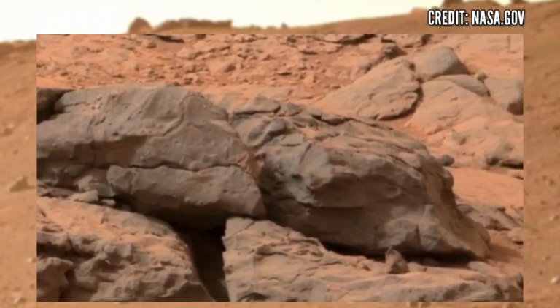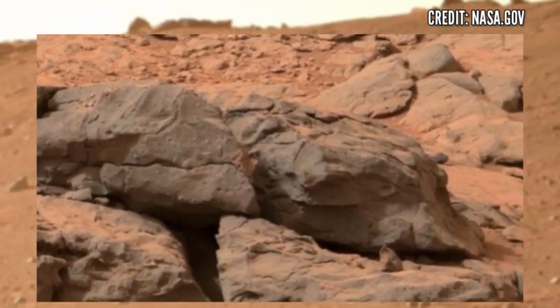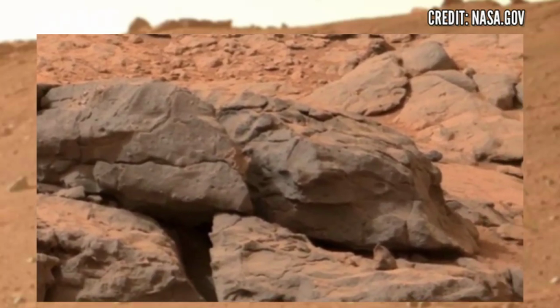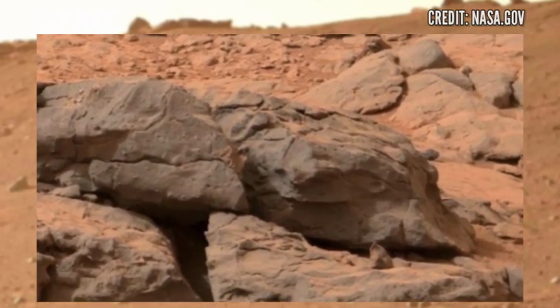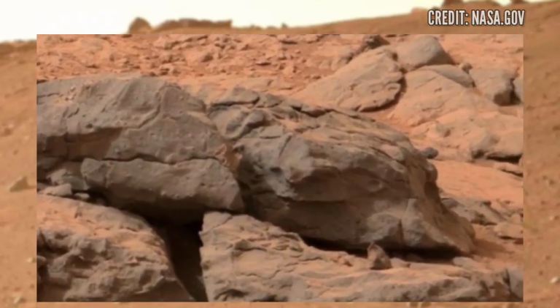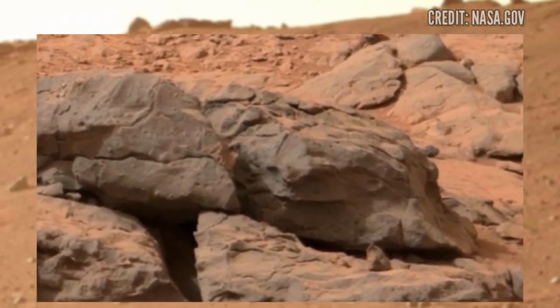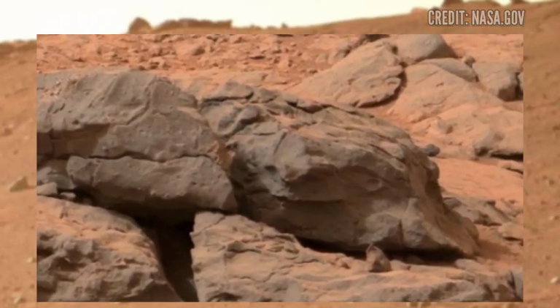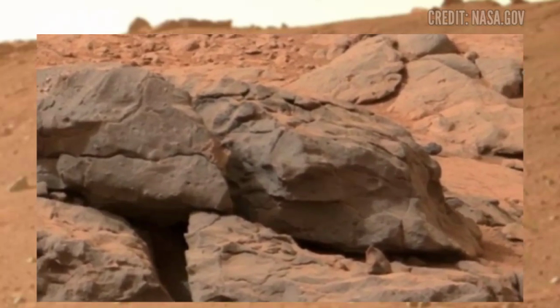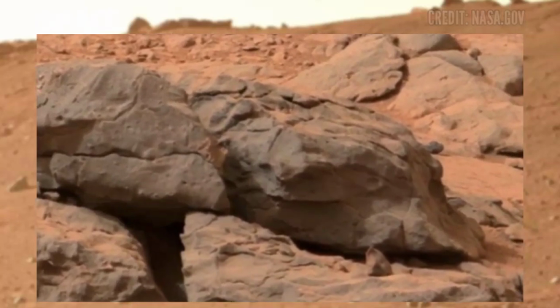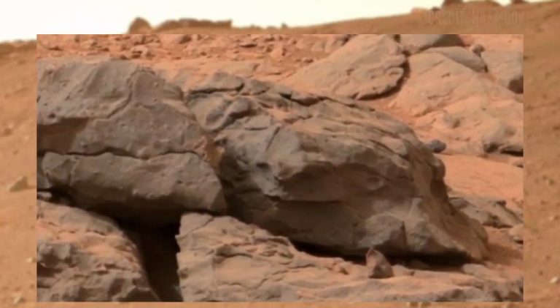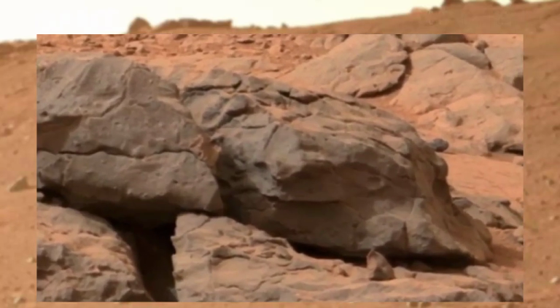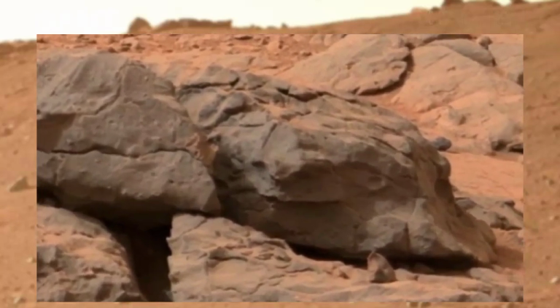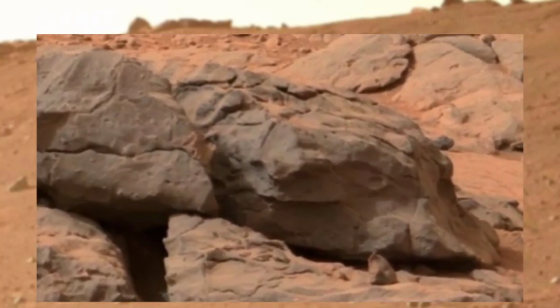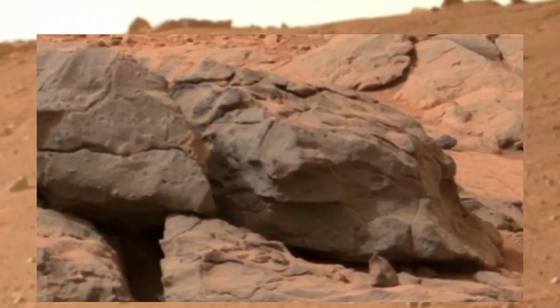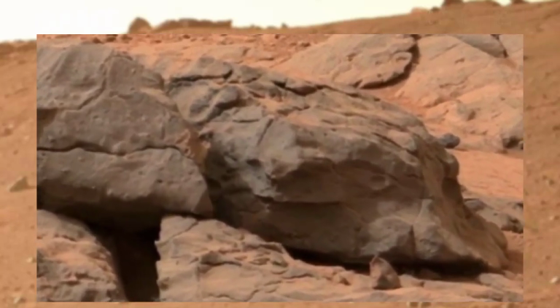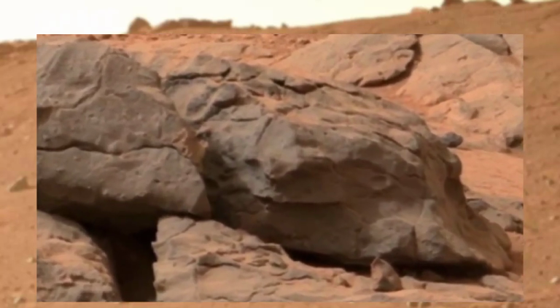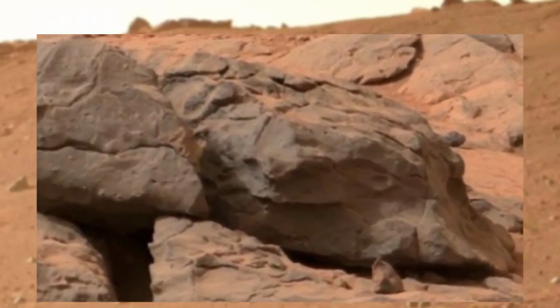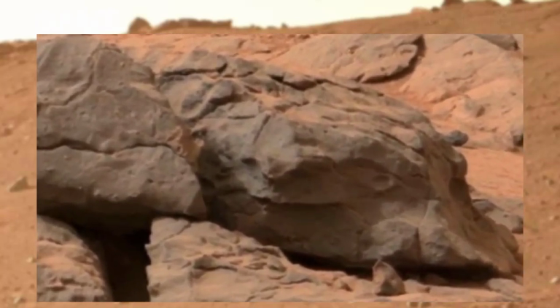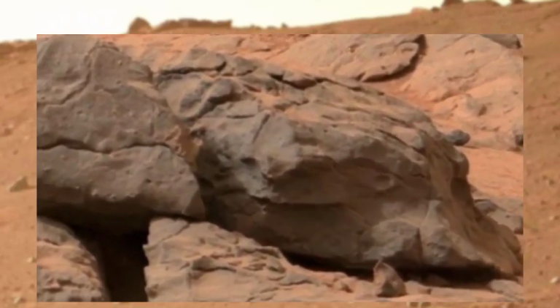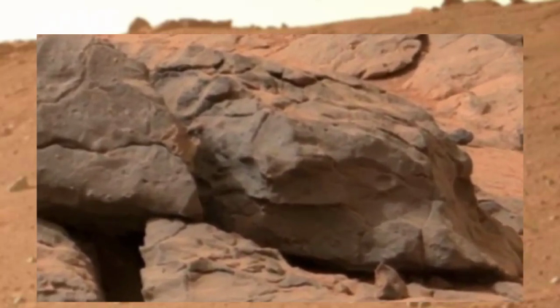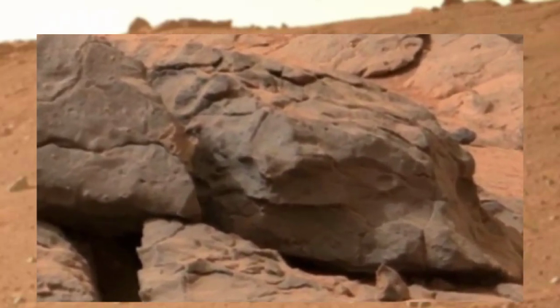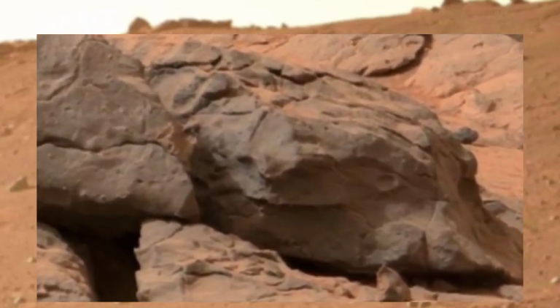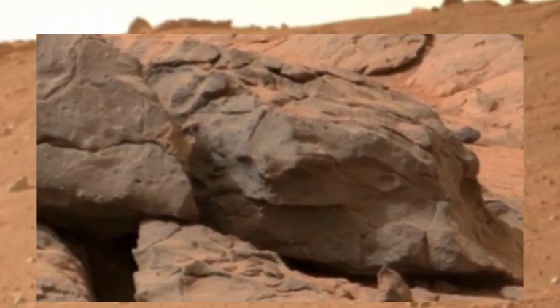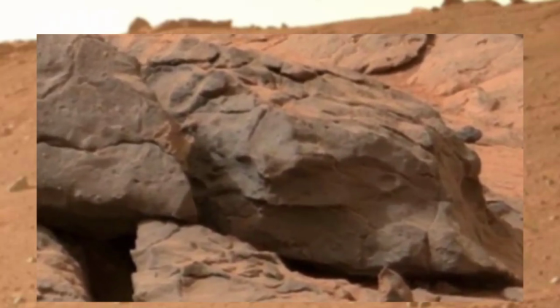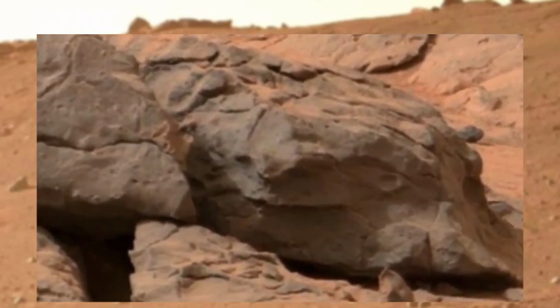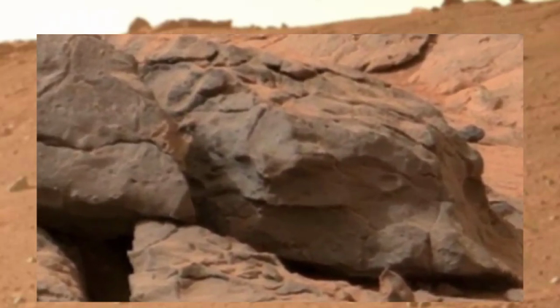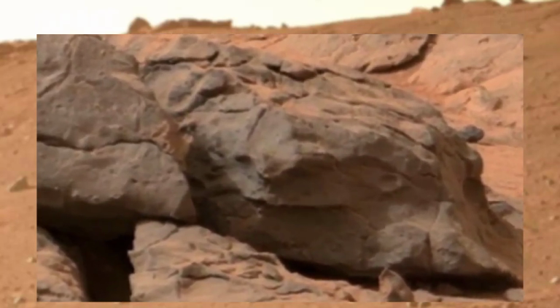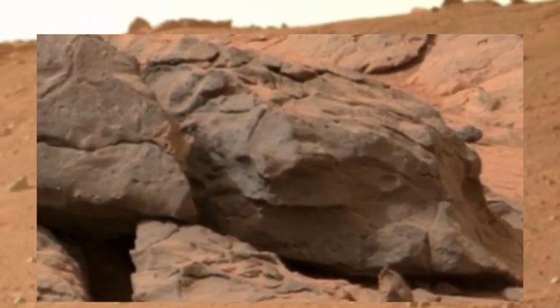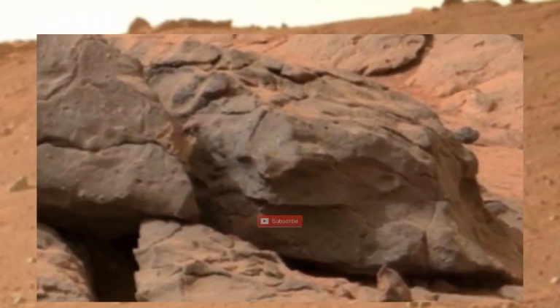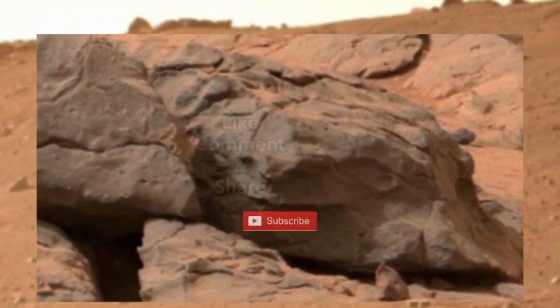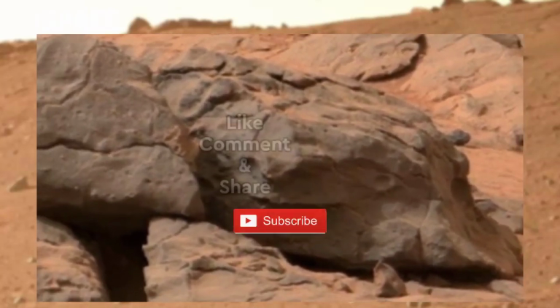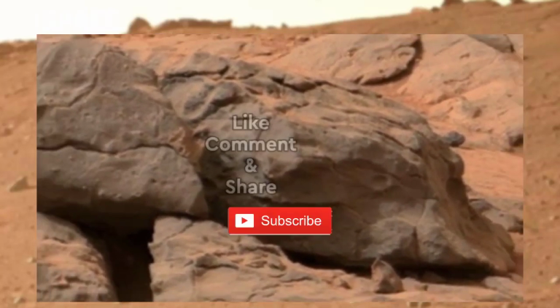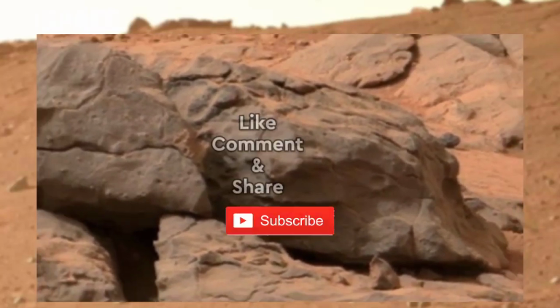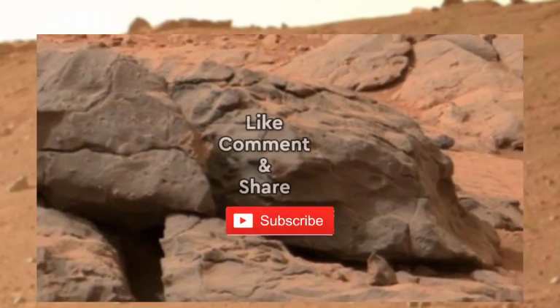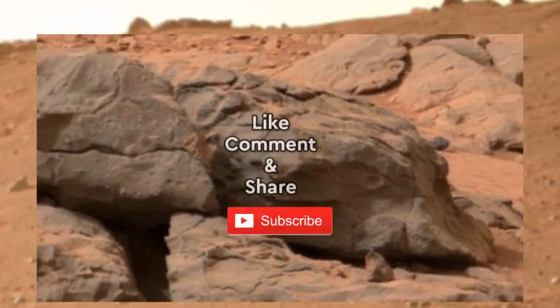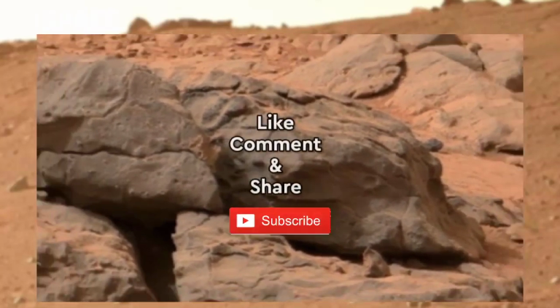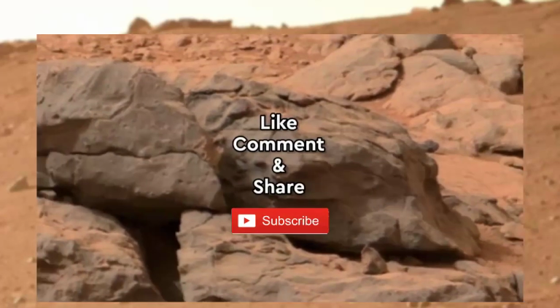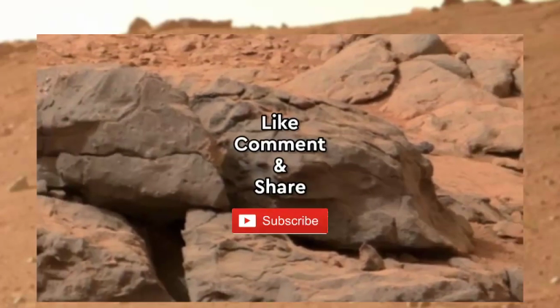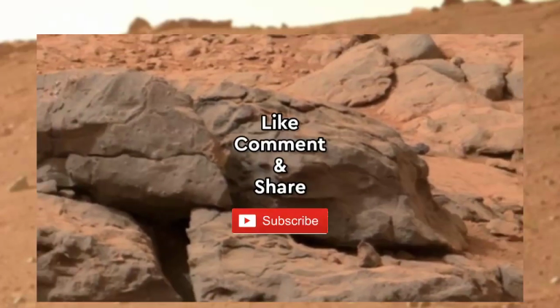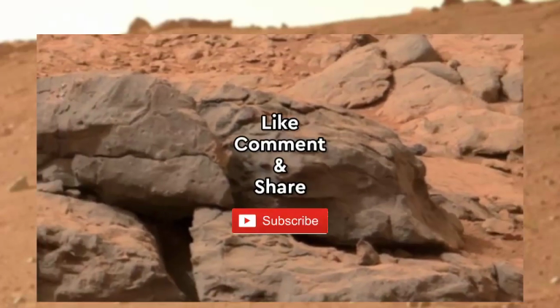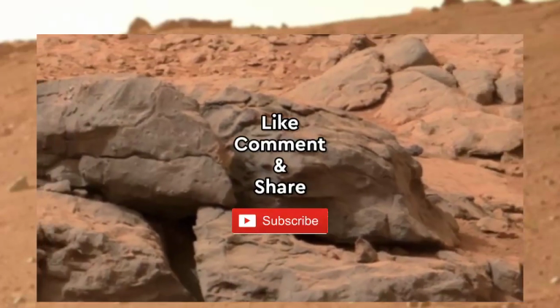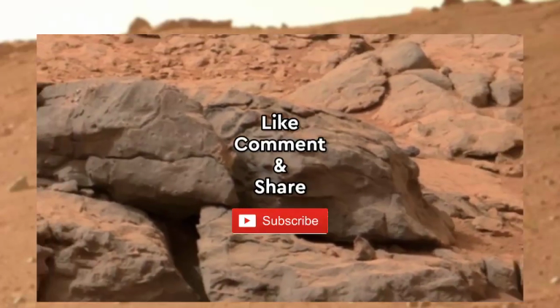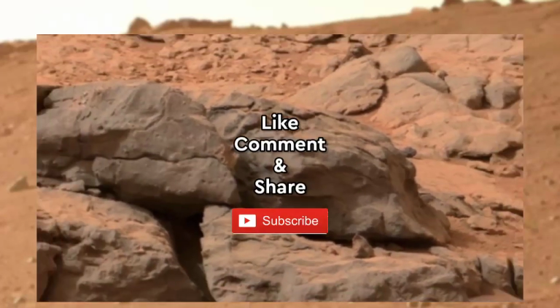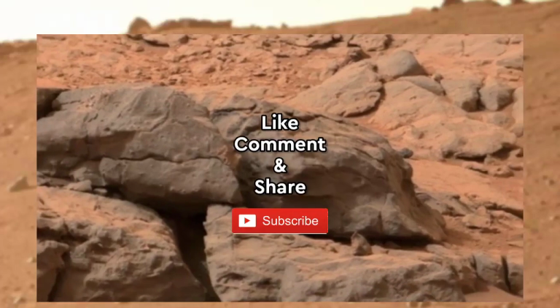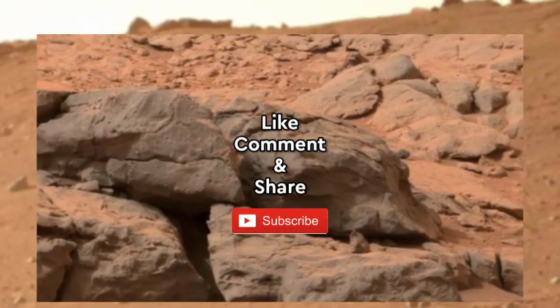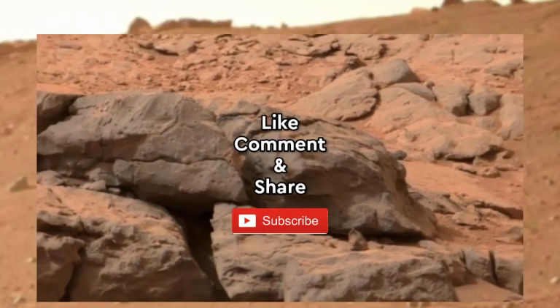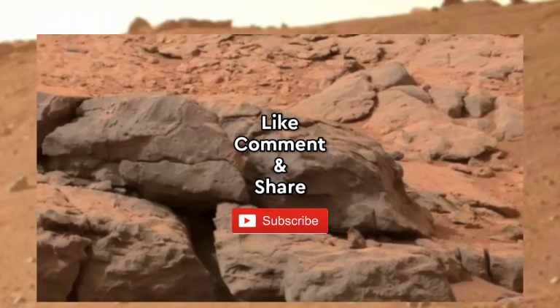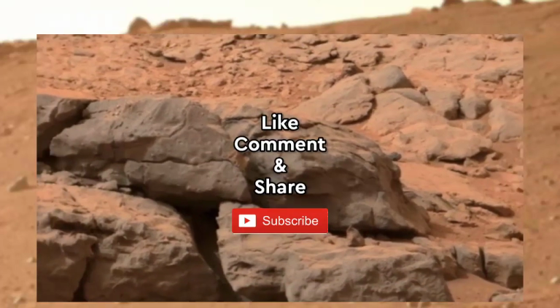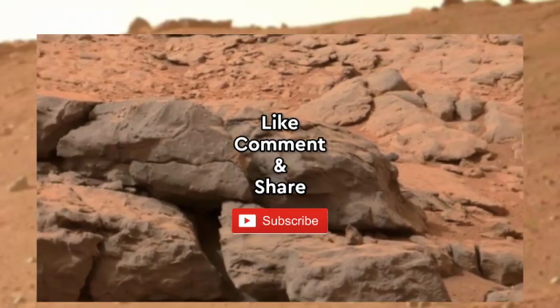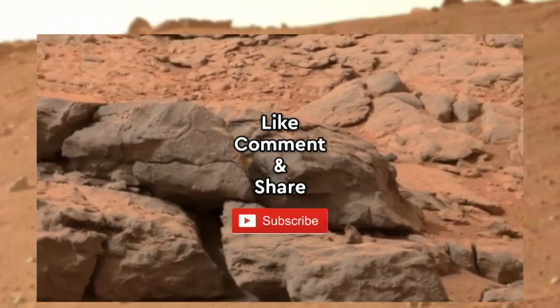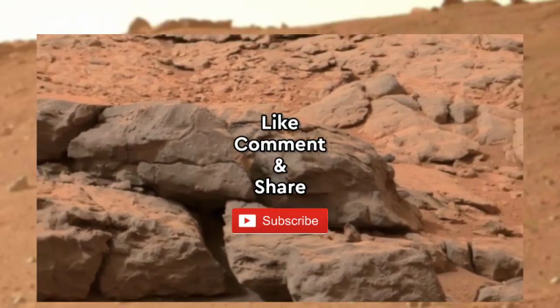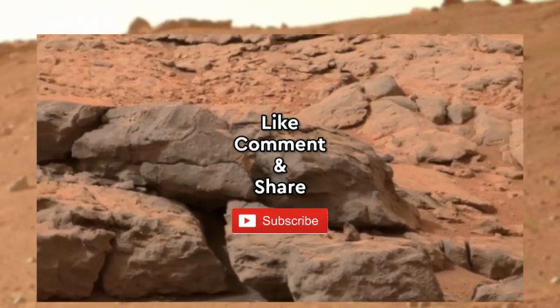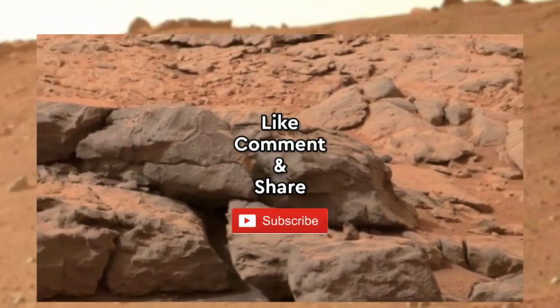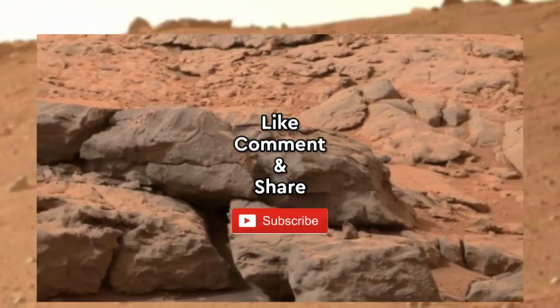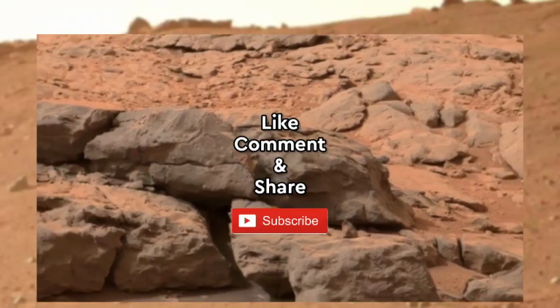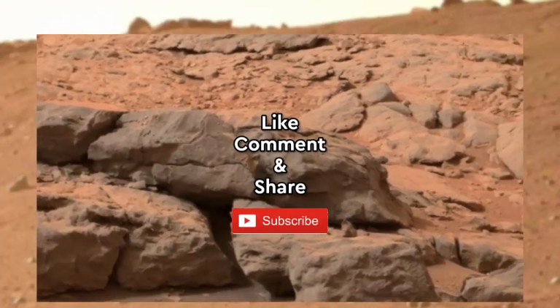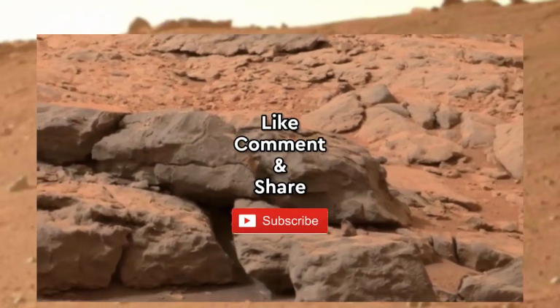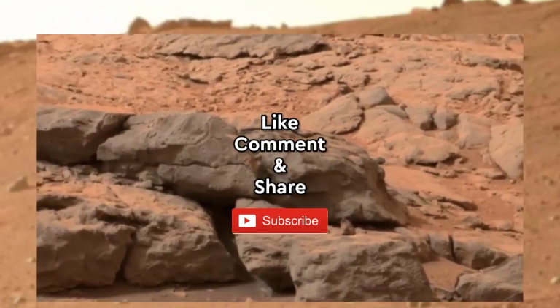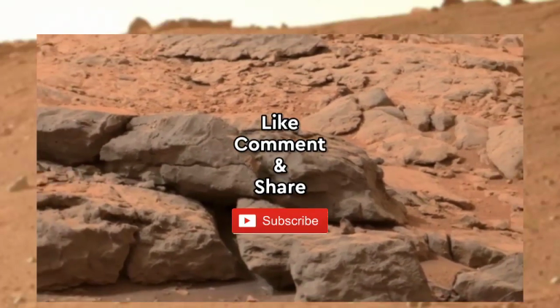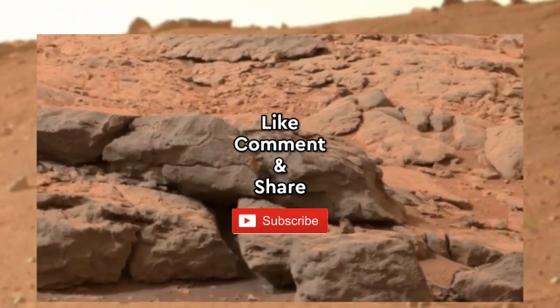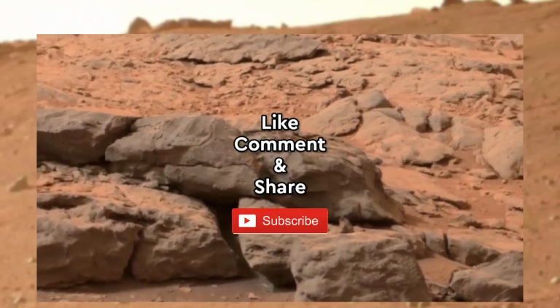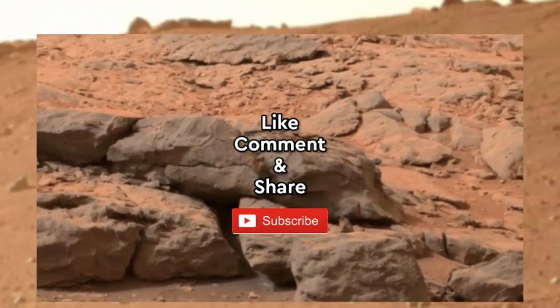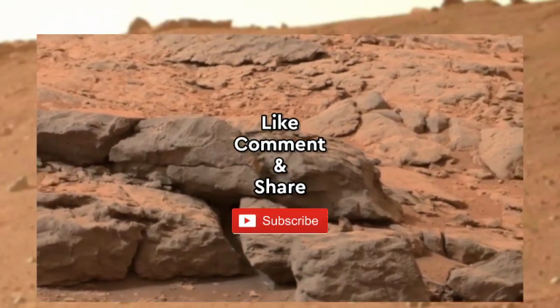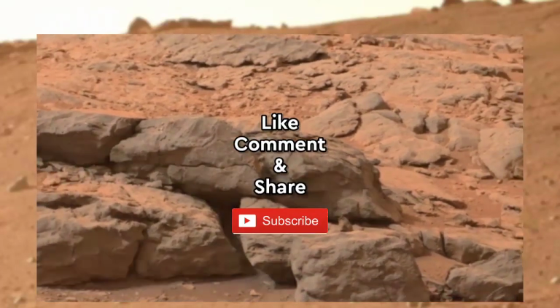What are your thoughts about possible life on Mars? Is there life on Mars? It could be a fossilized dinosaur.